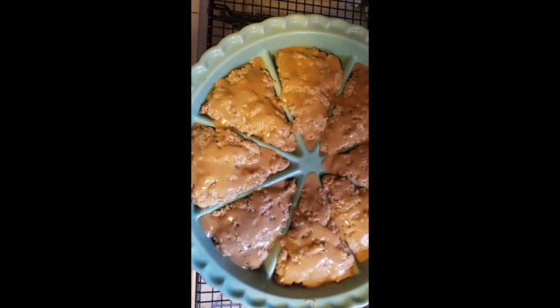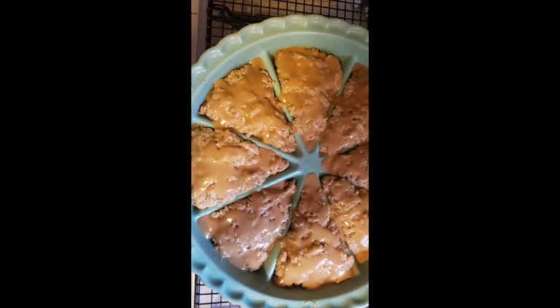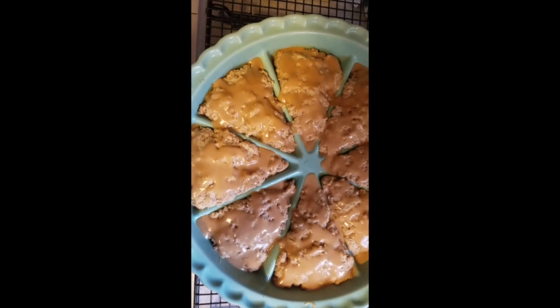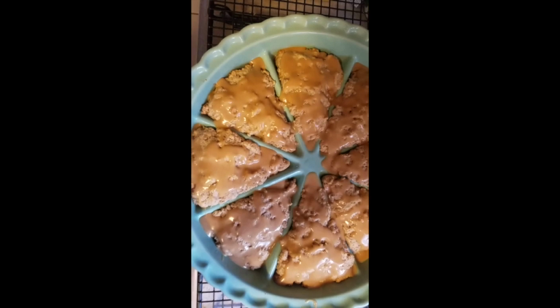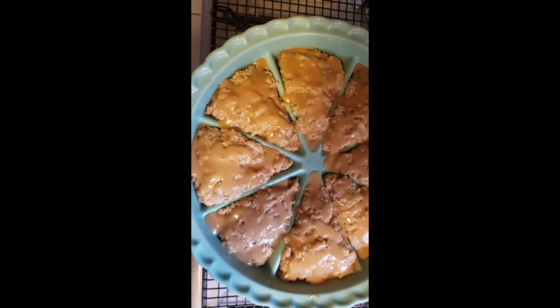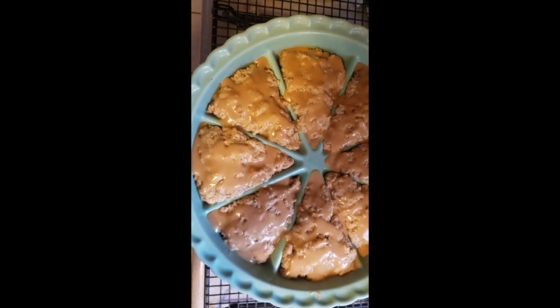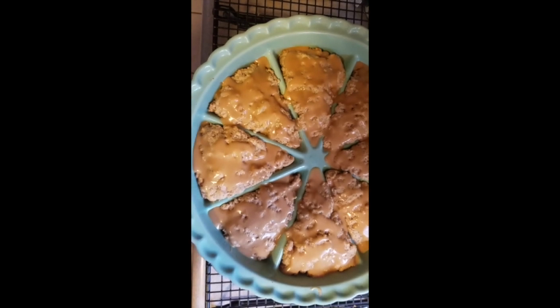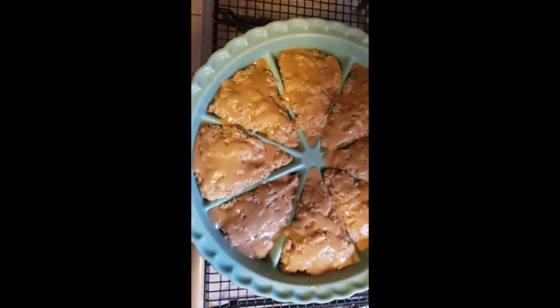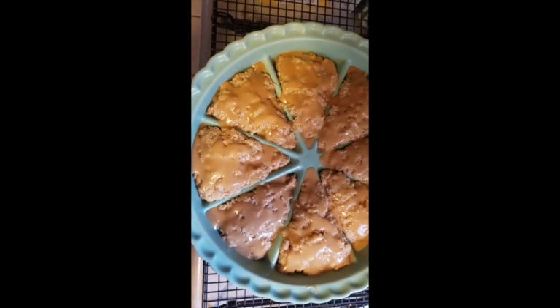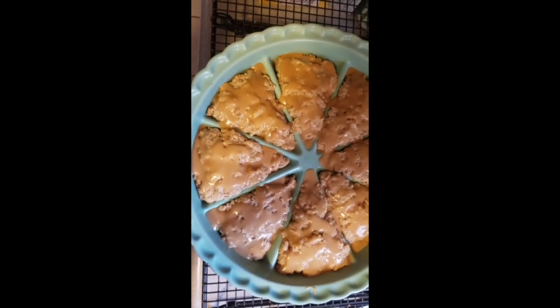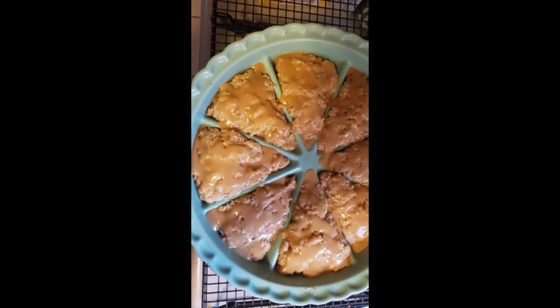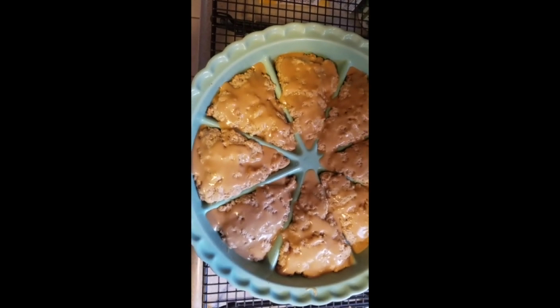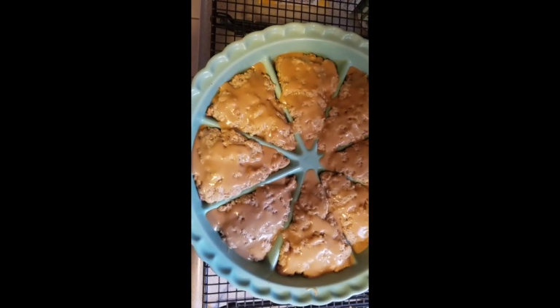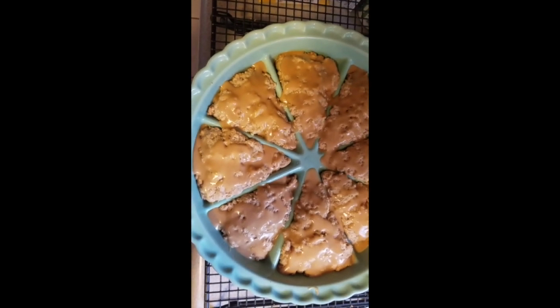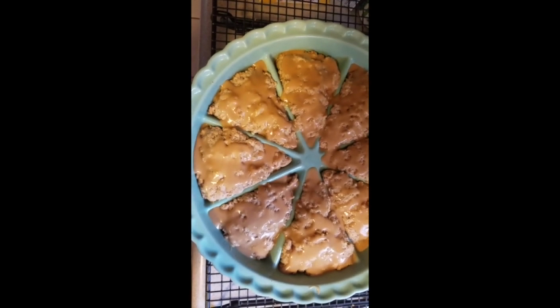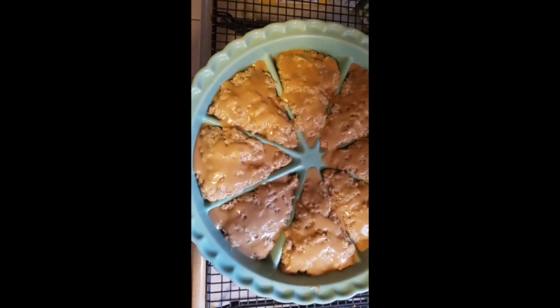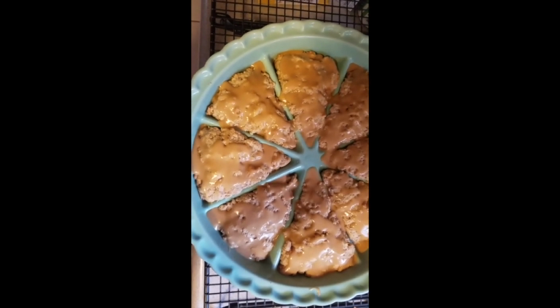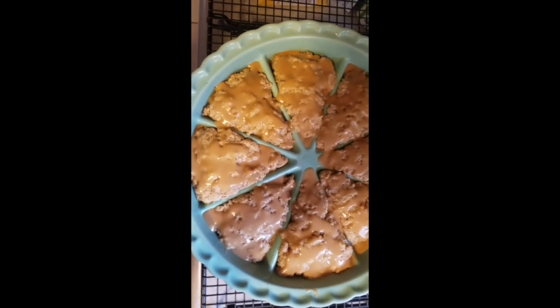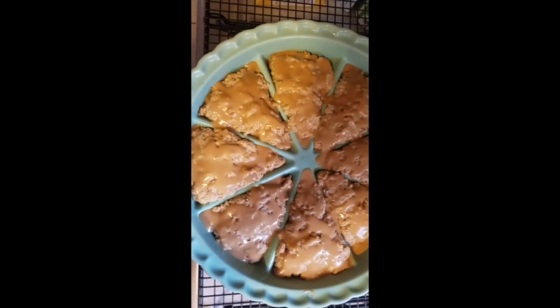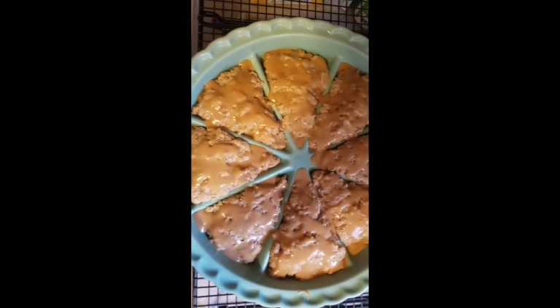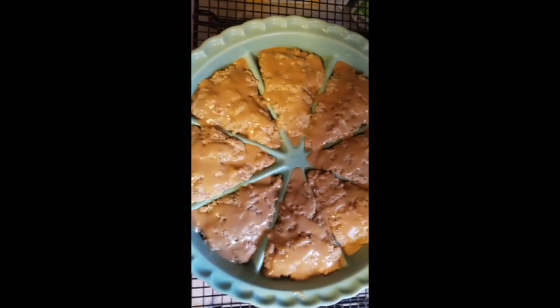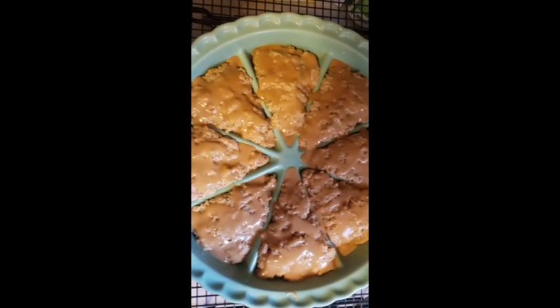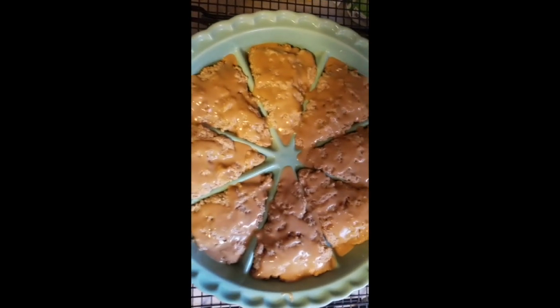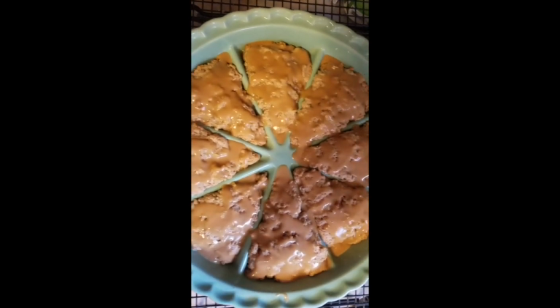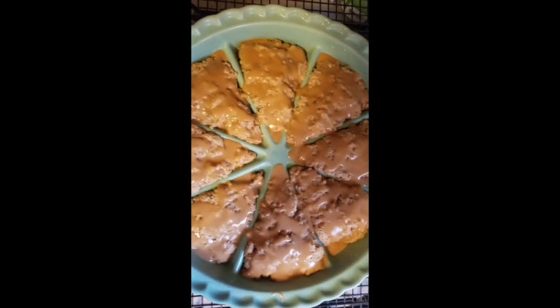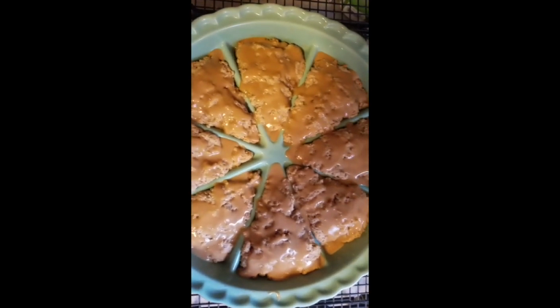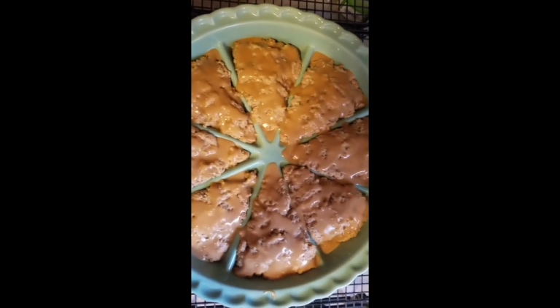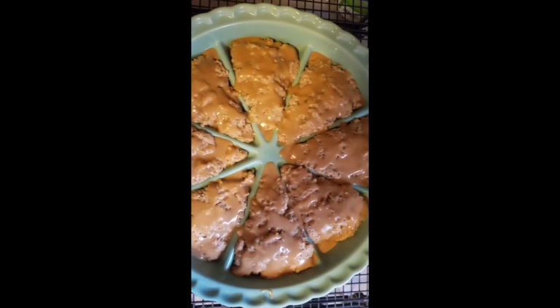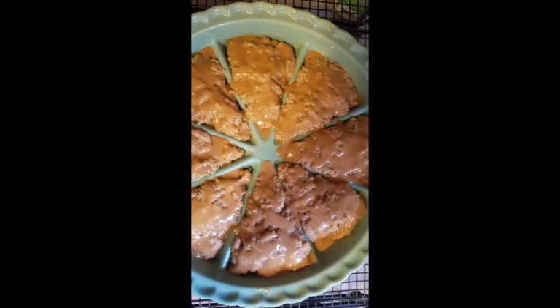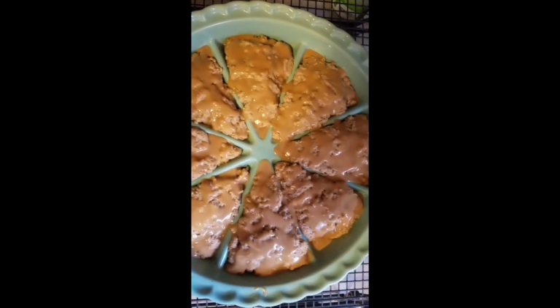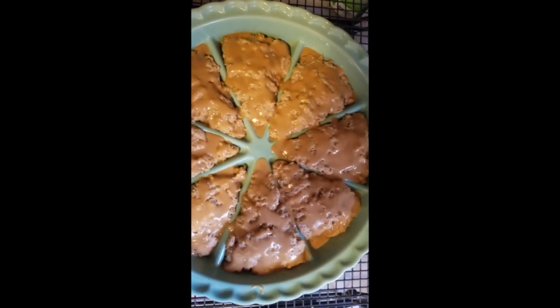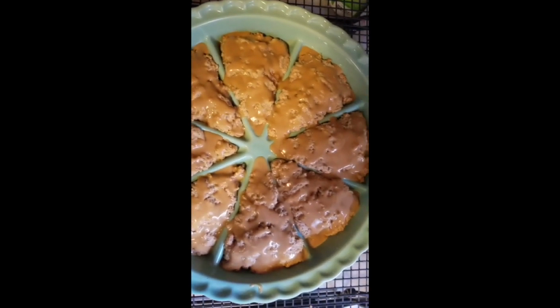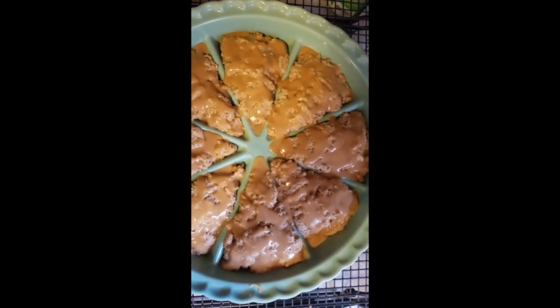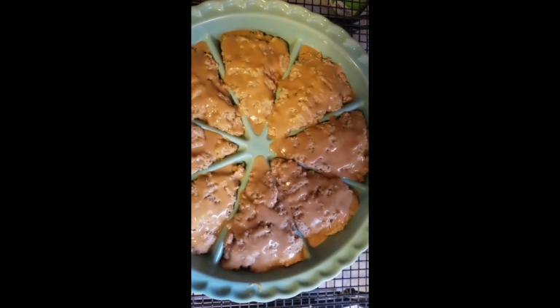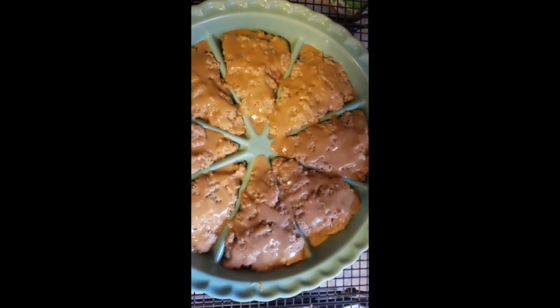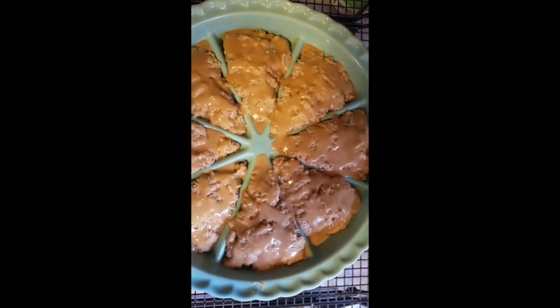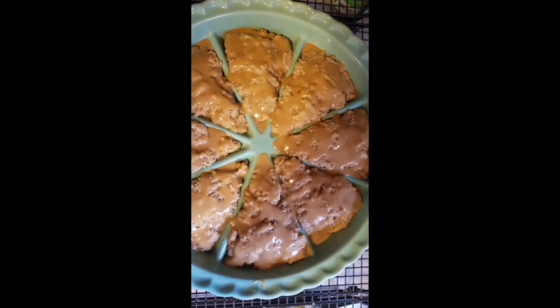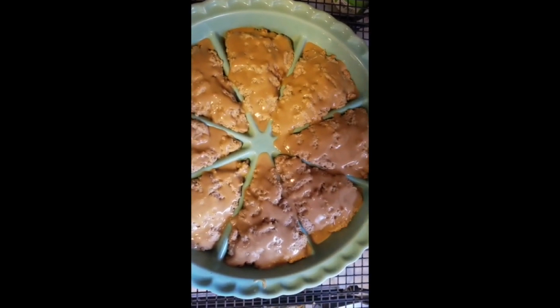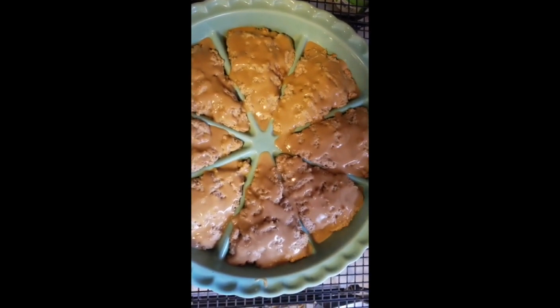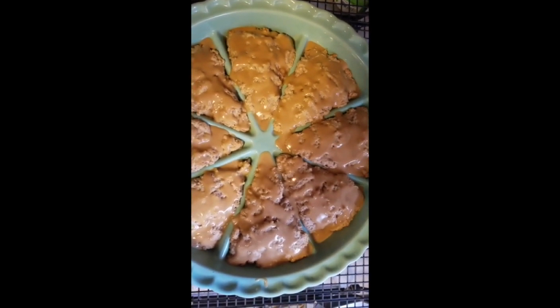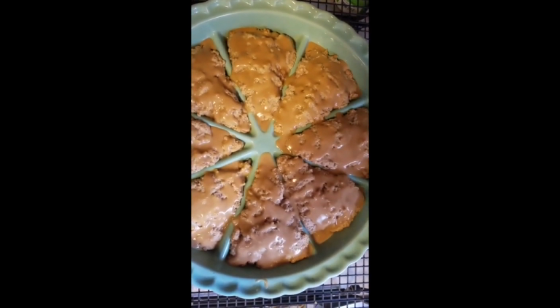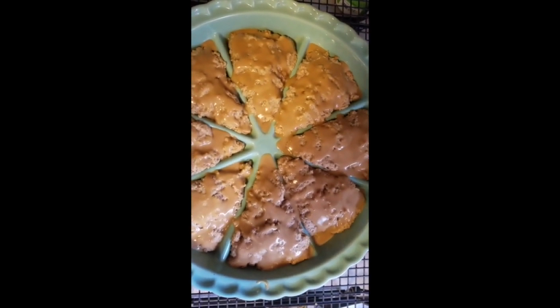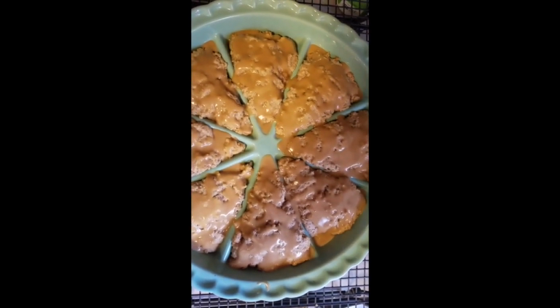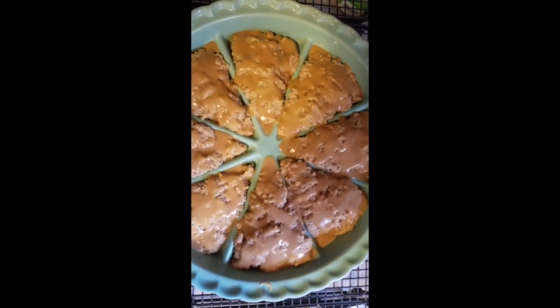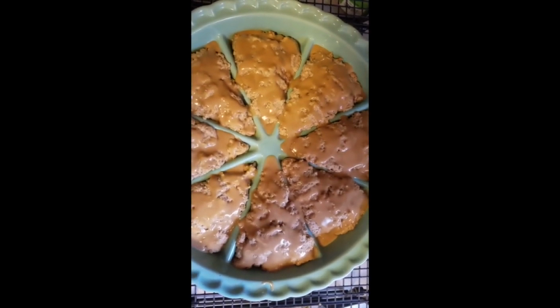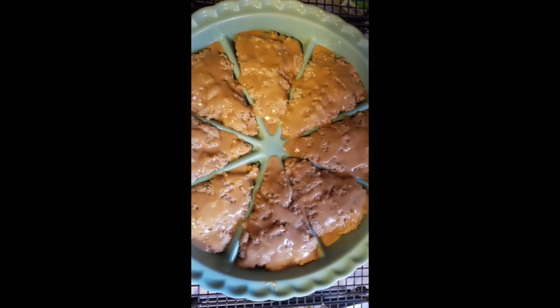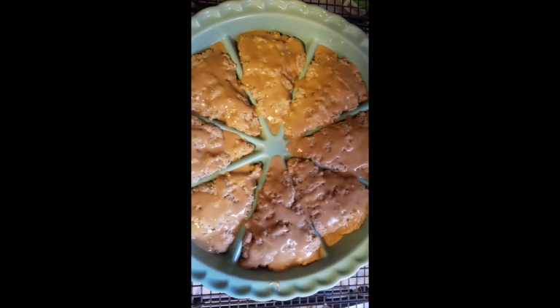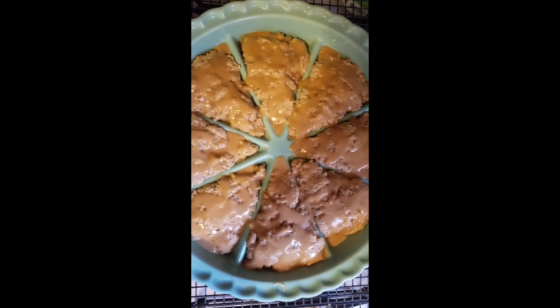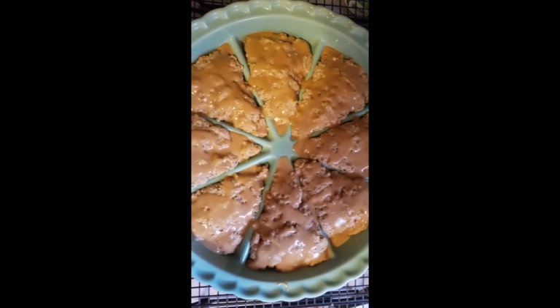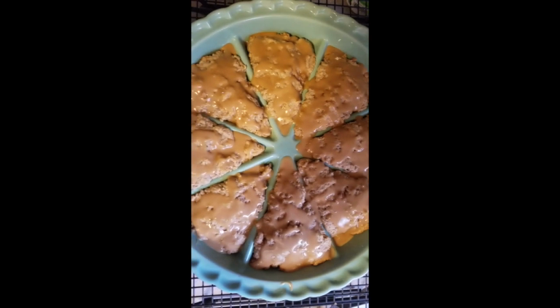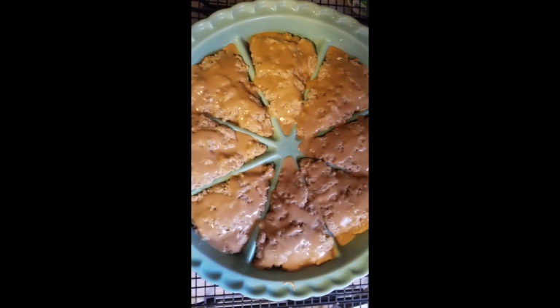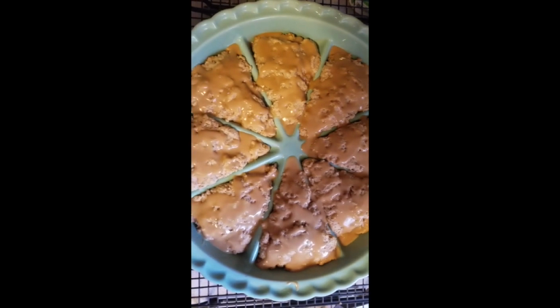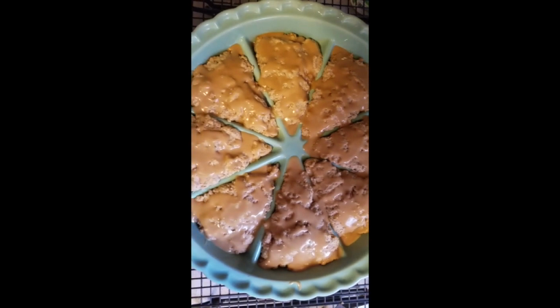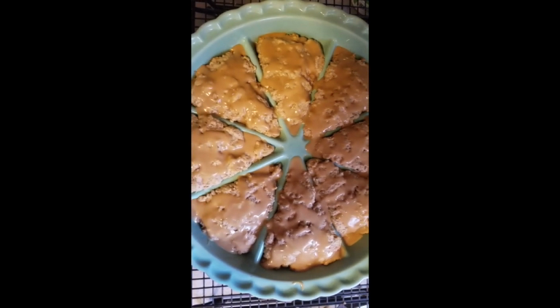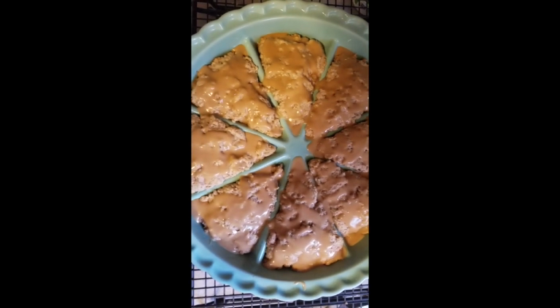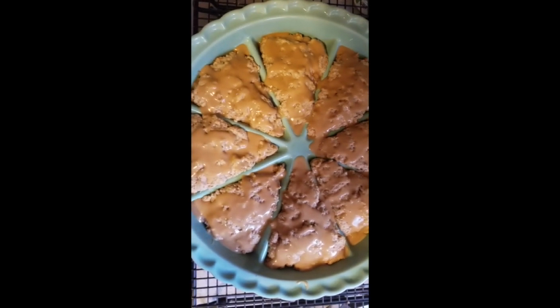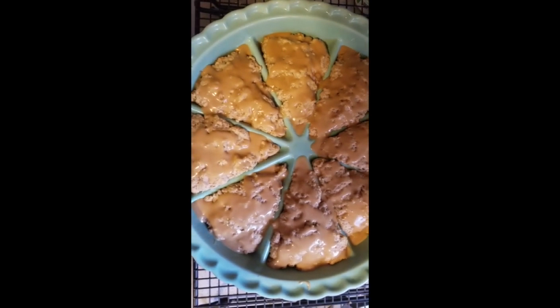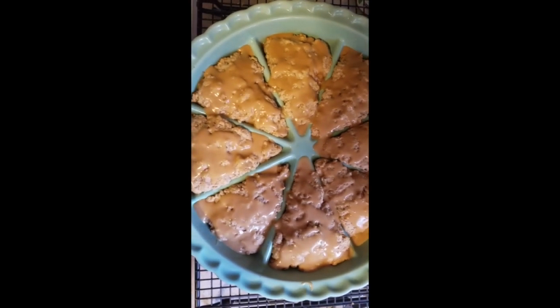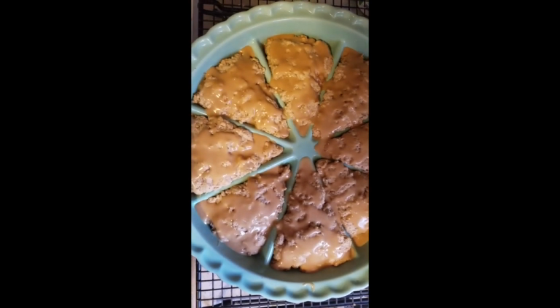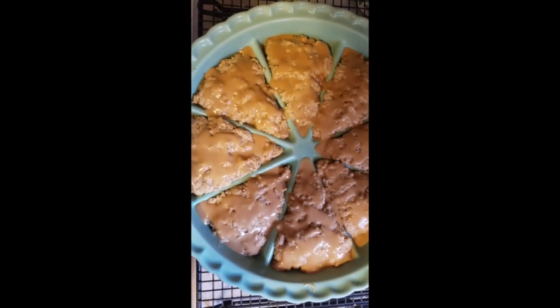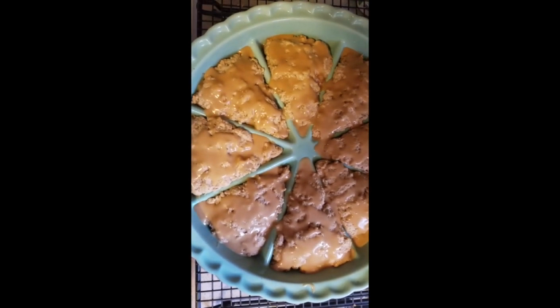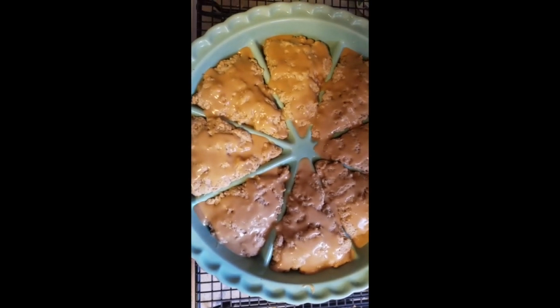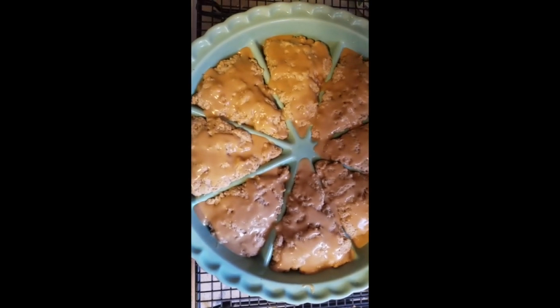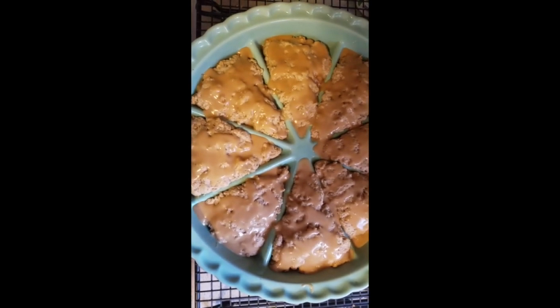For today's lesson, we are bringing the trainer apples, cinnamon scones with caramel glaze.